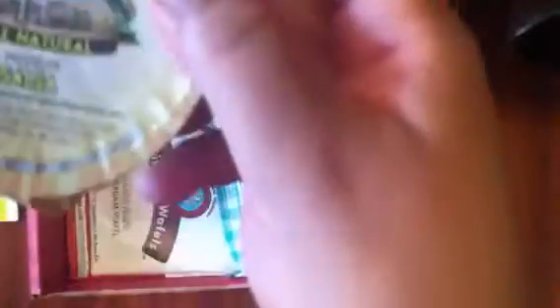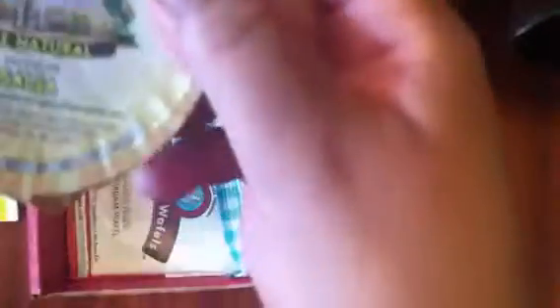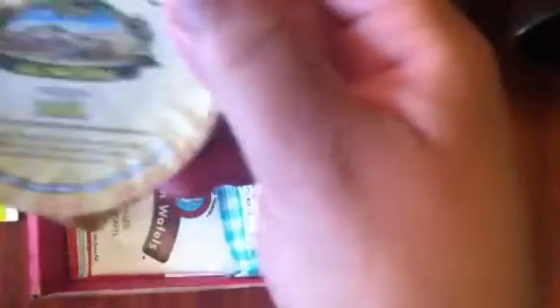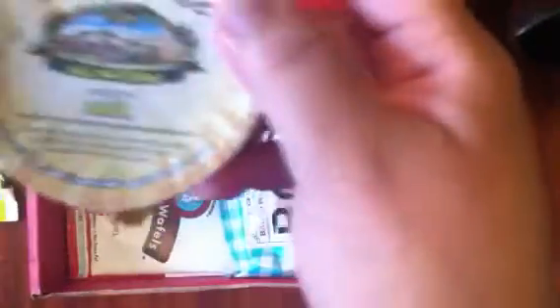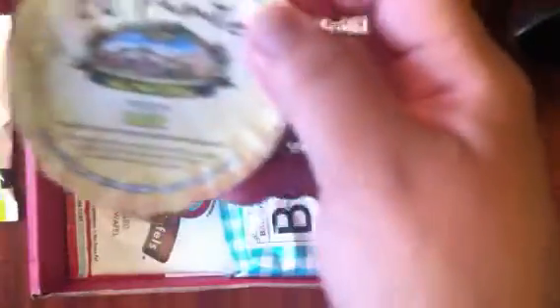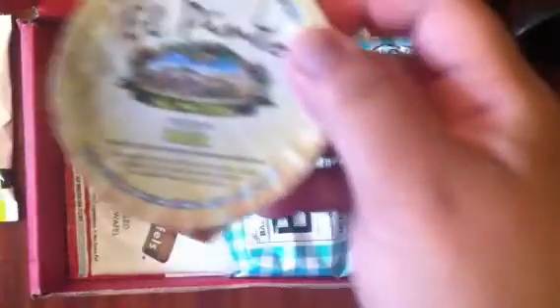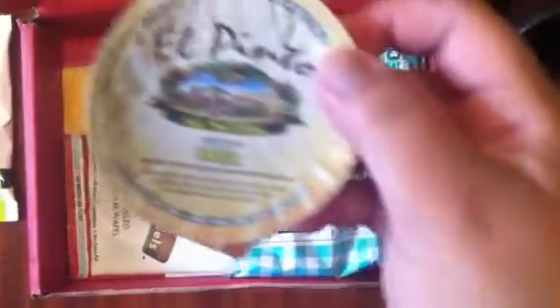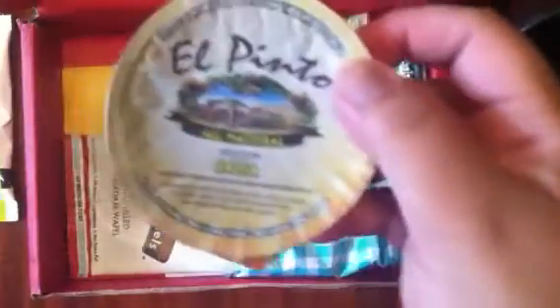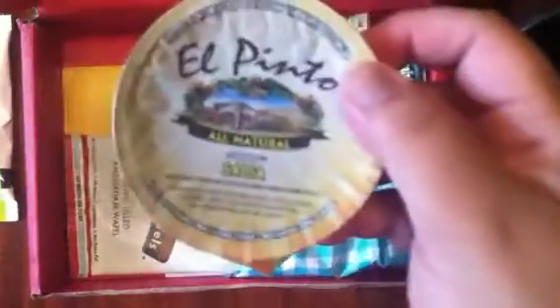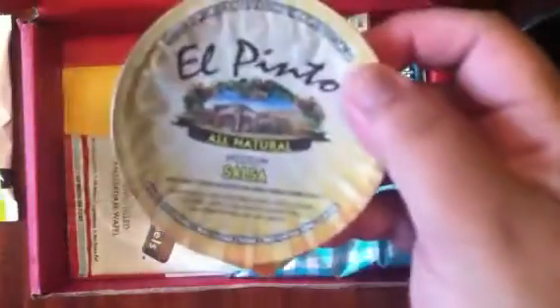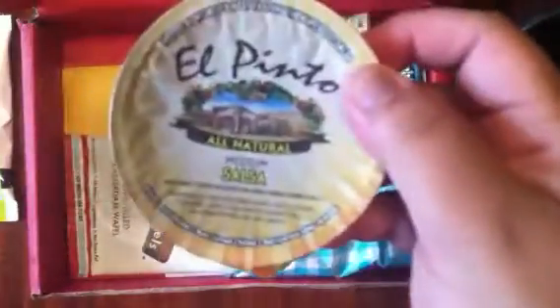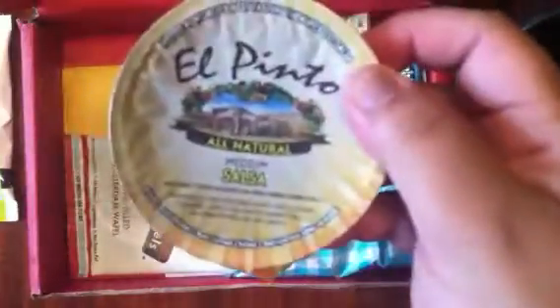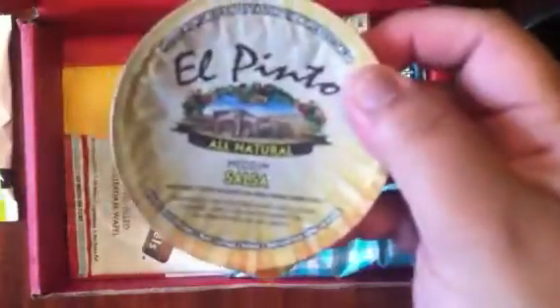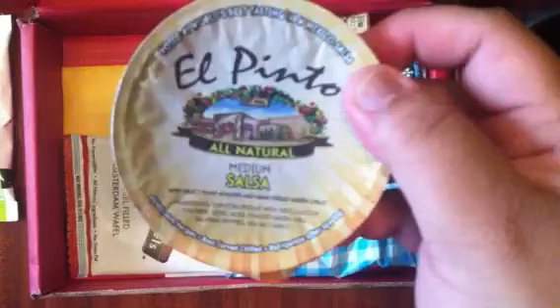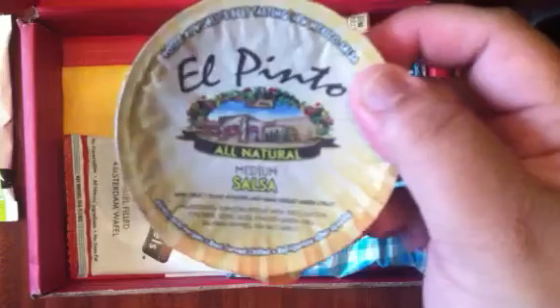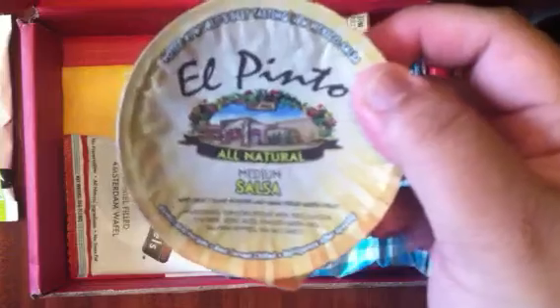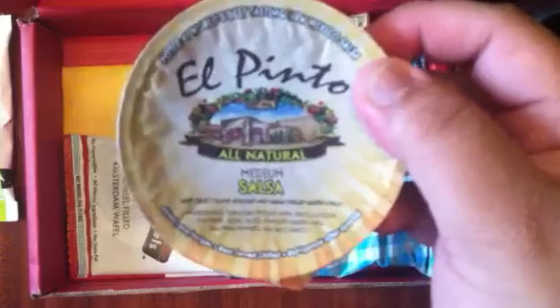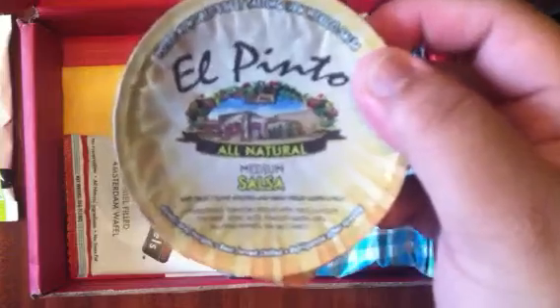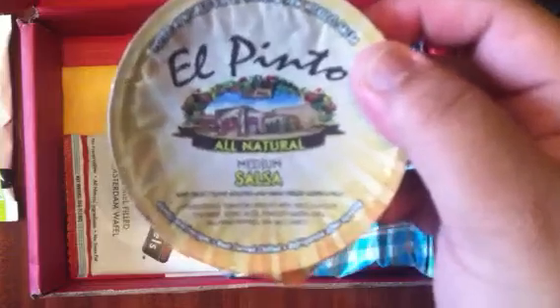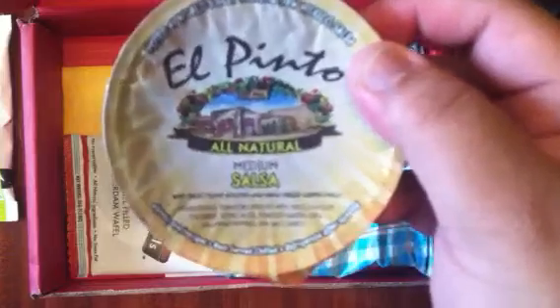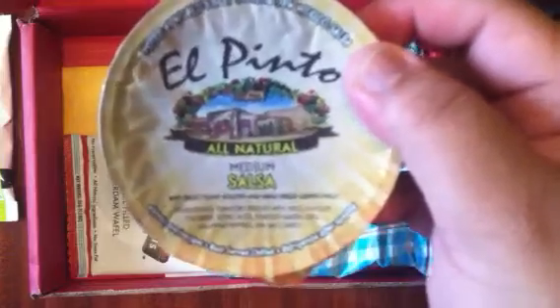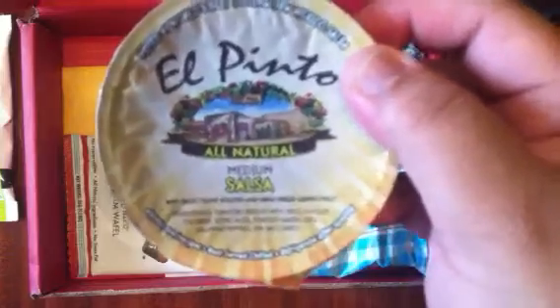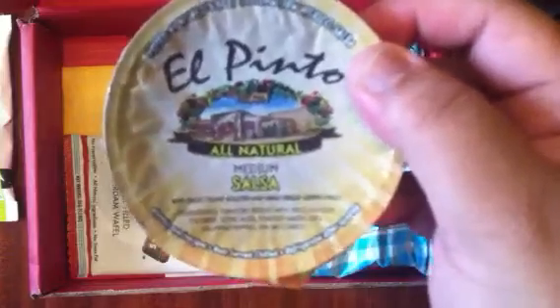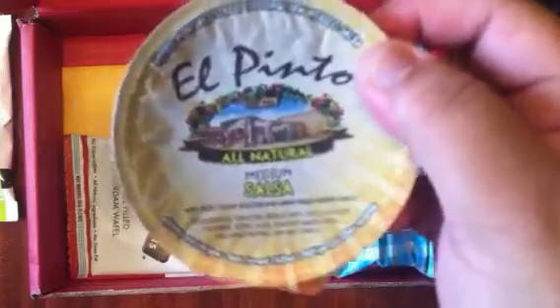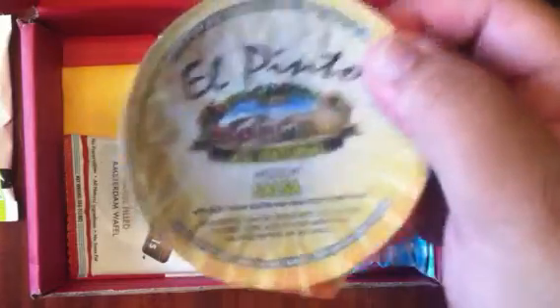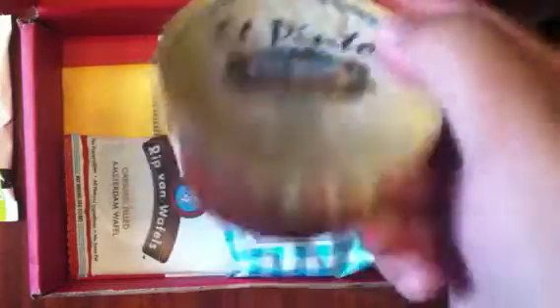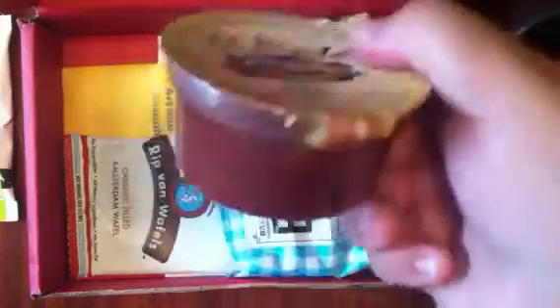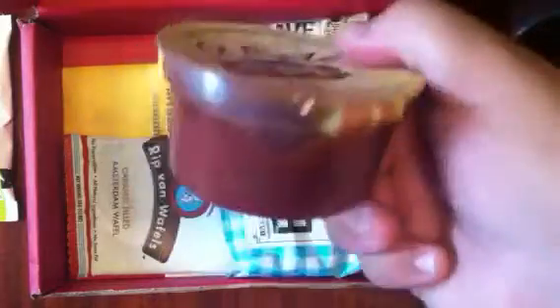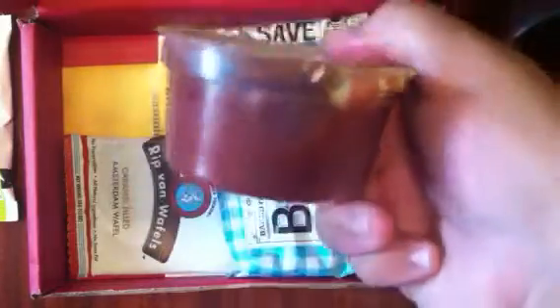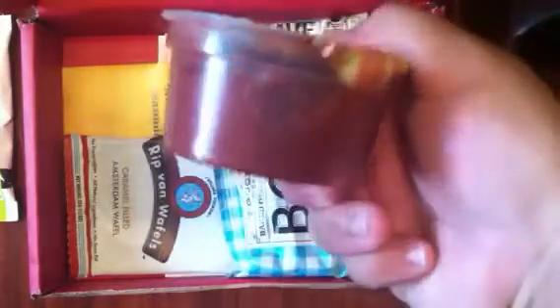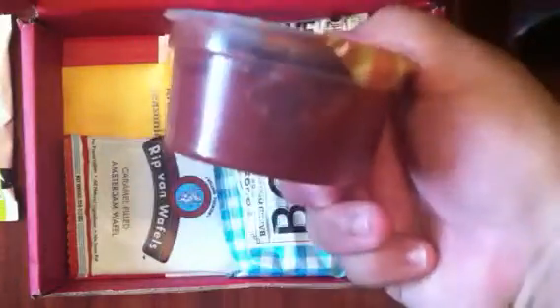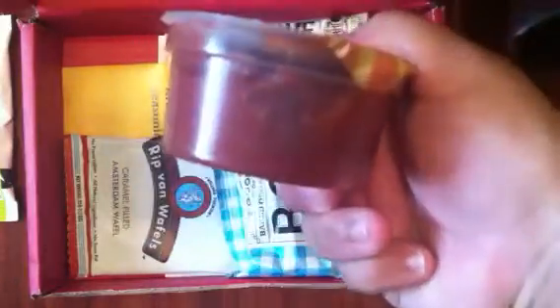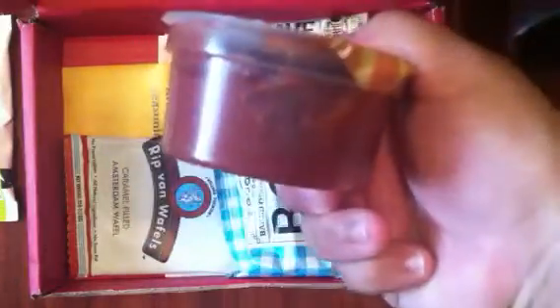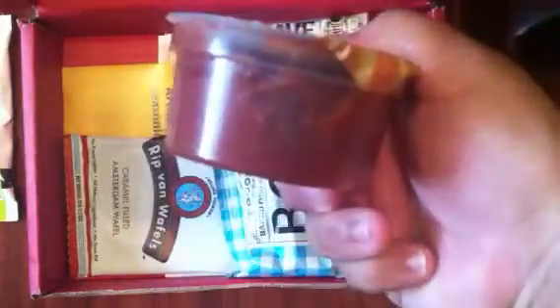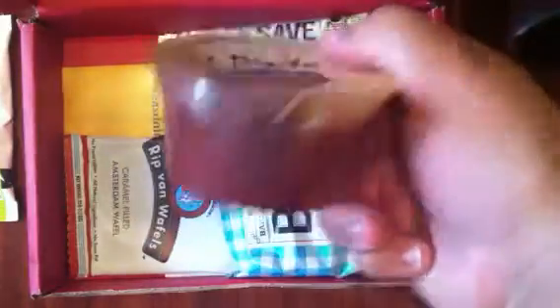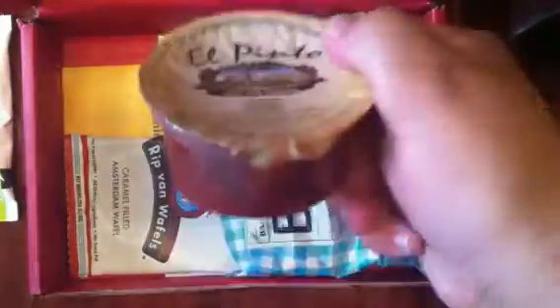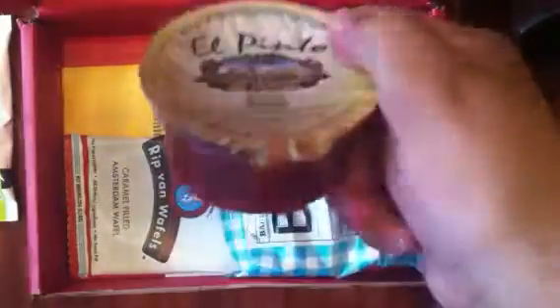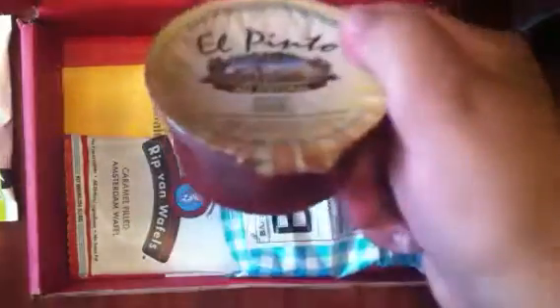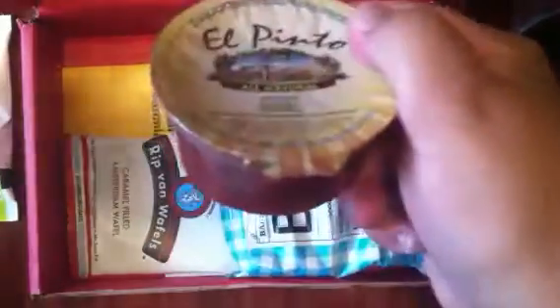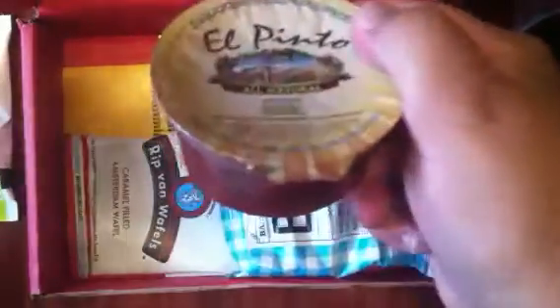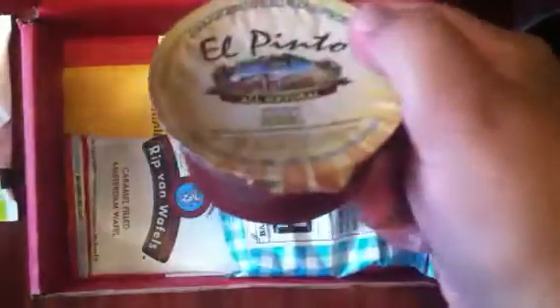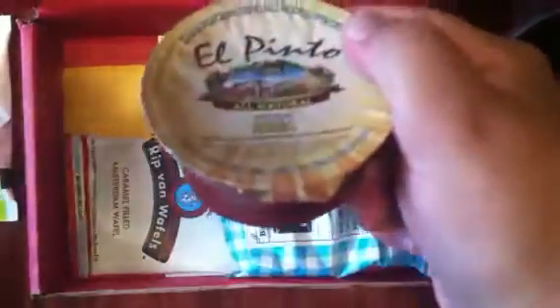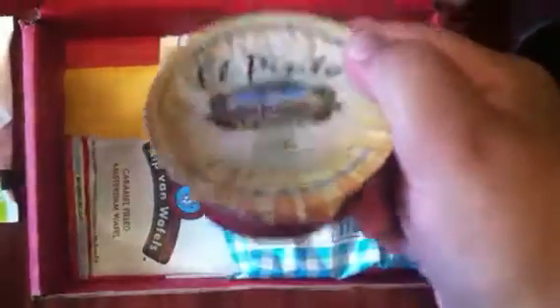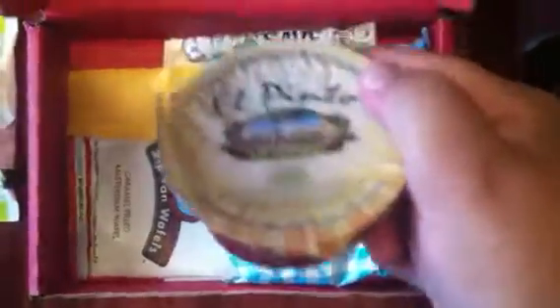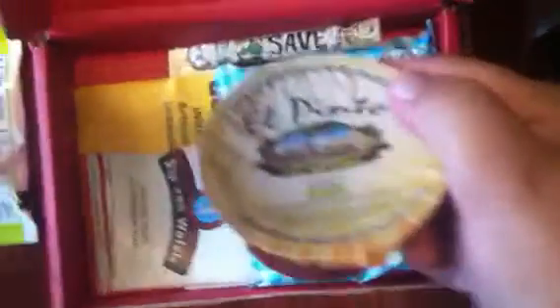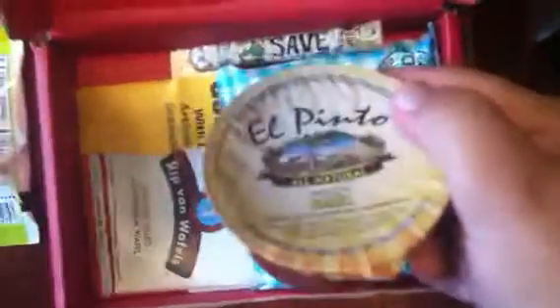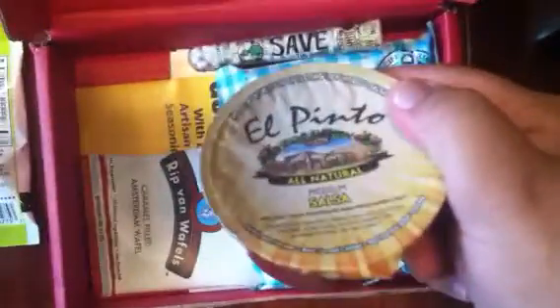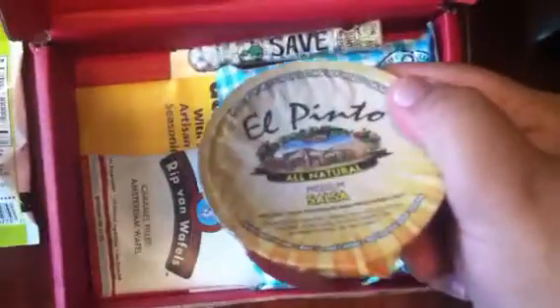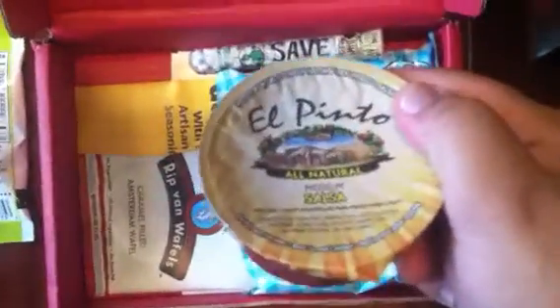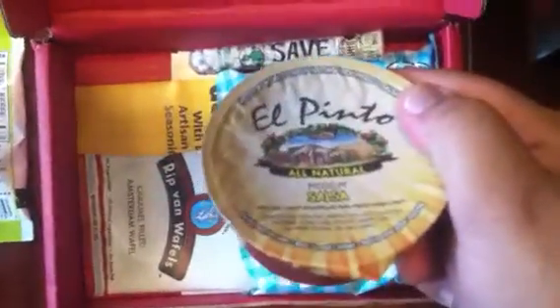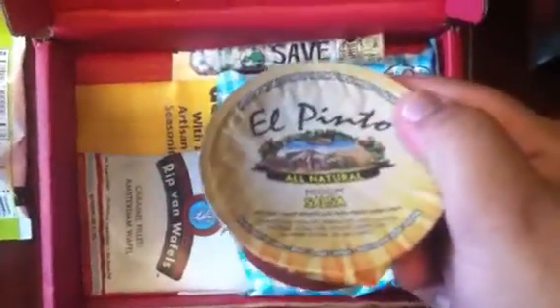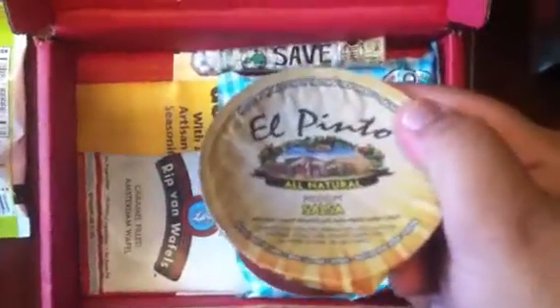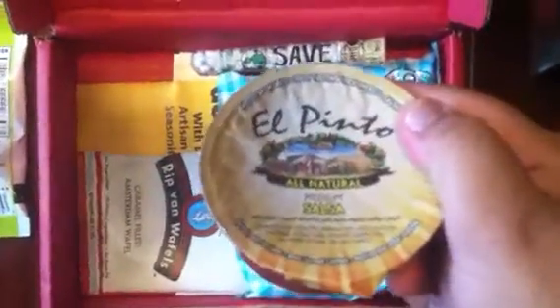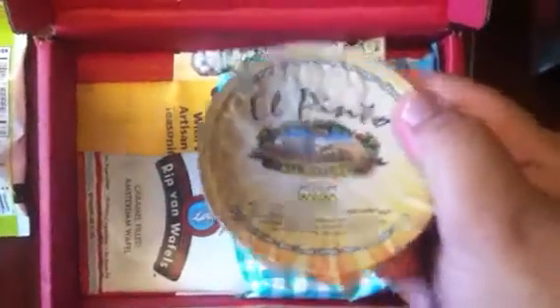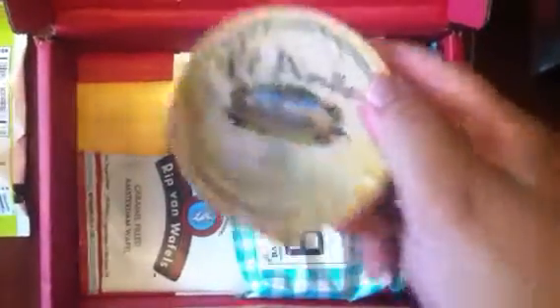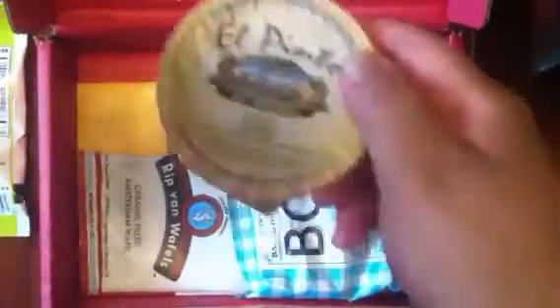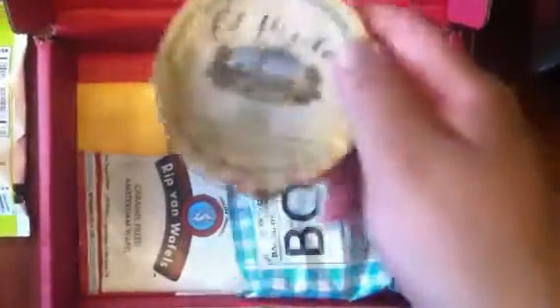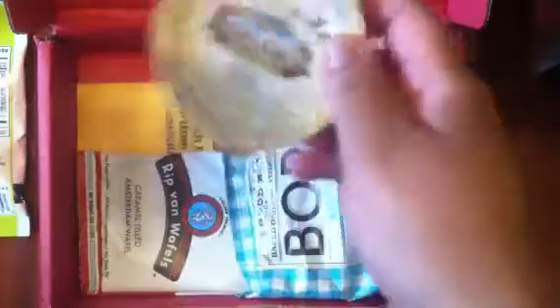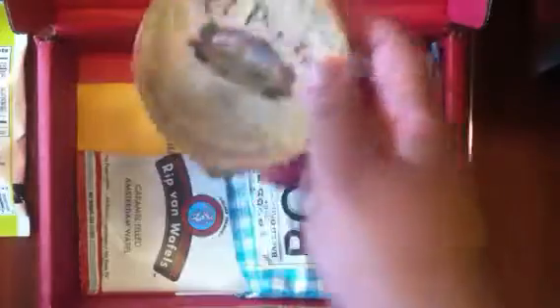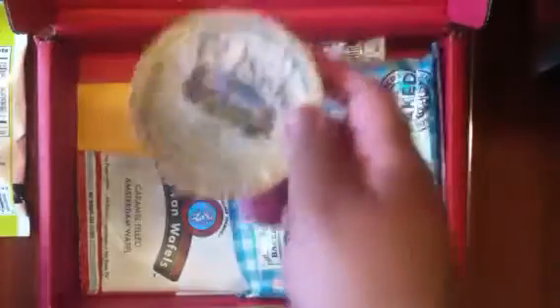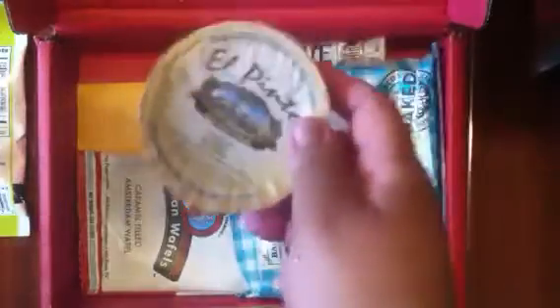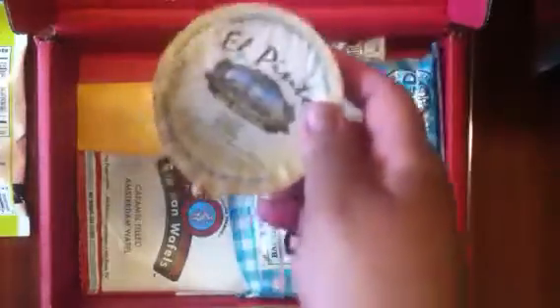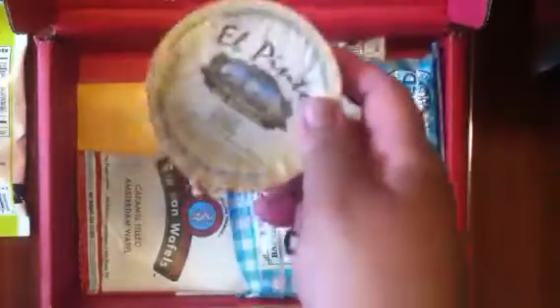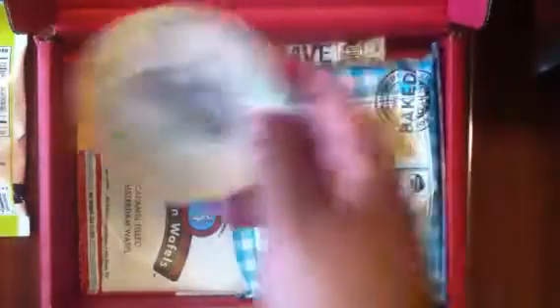Next is this El Pinto Medium Salsa. It kind of looks like applesauce but nevertheless I think it'll be really tasty.